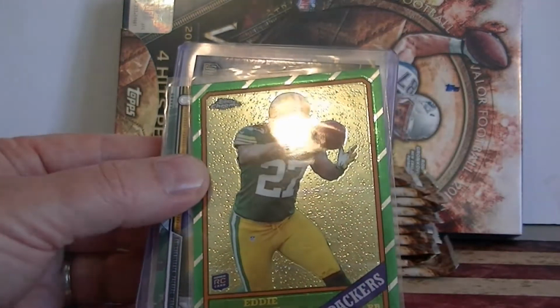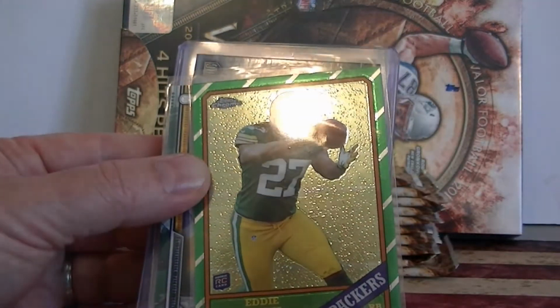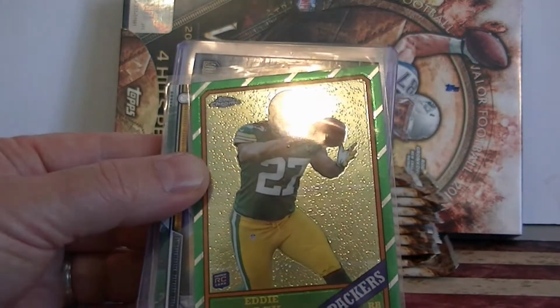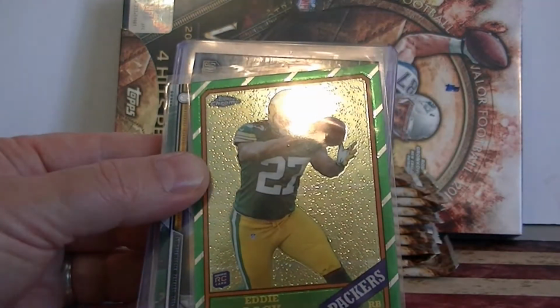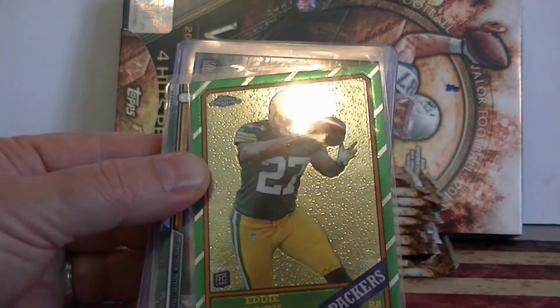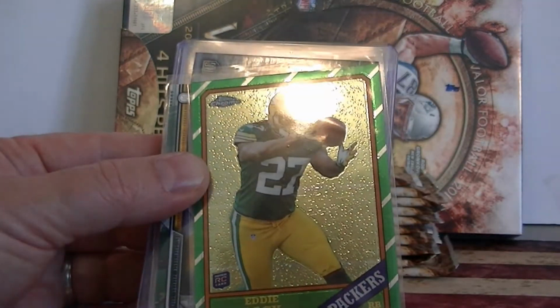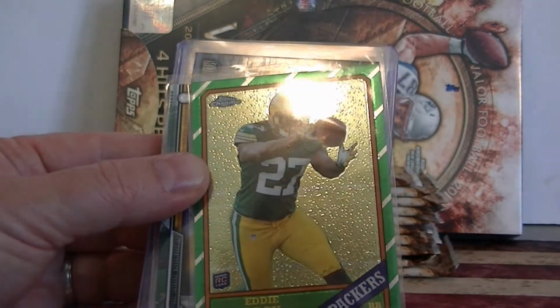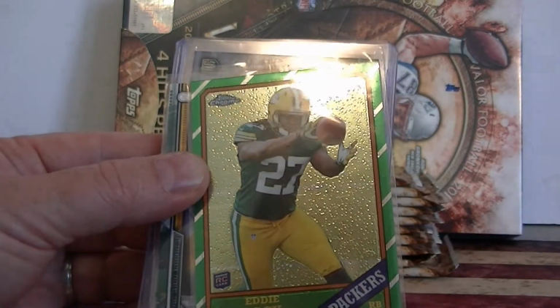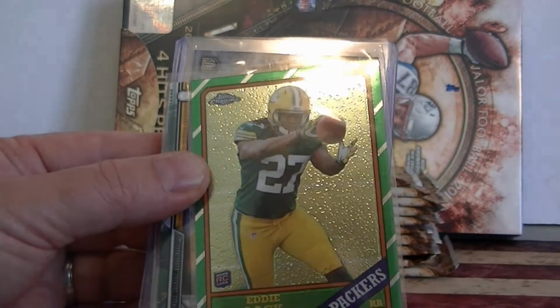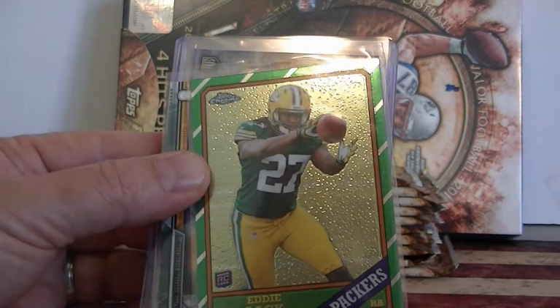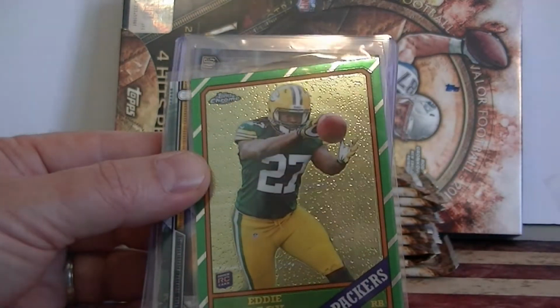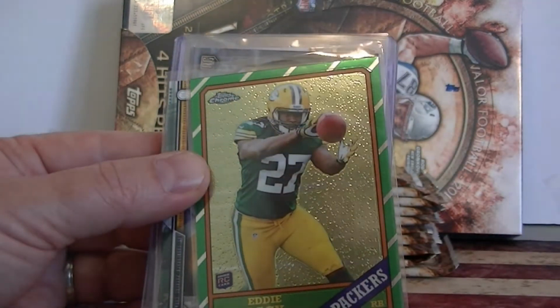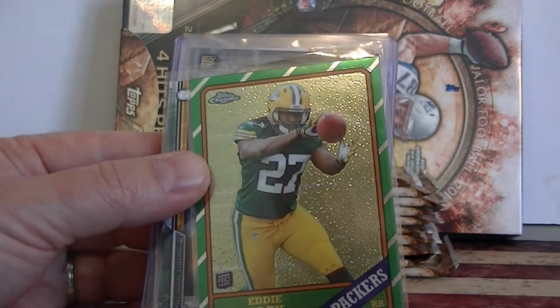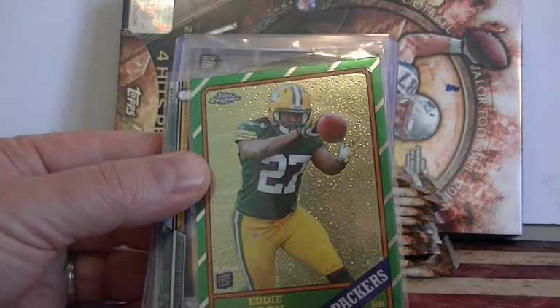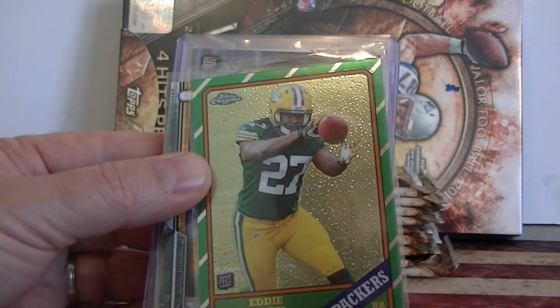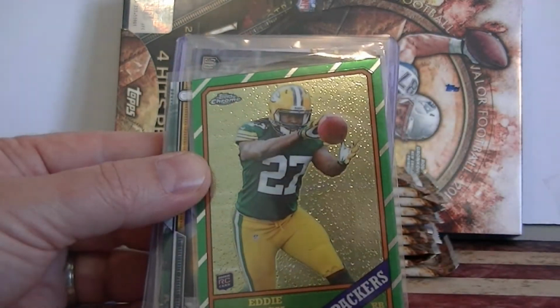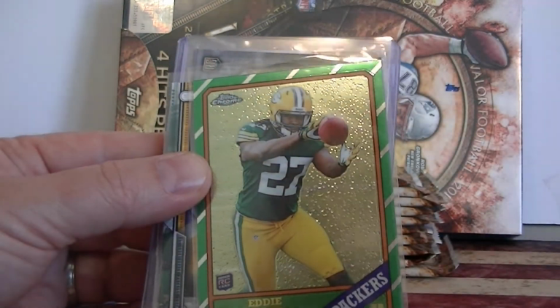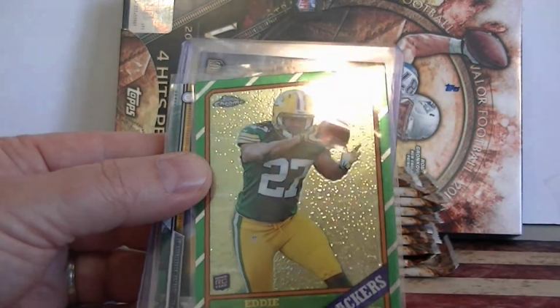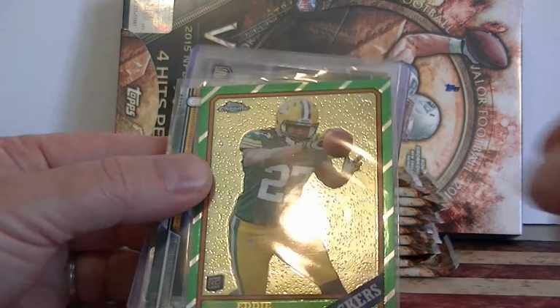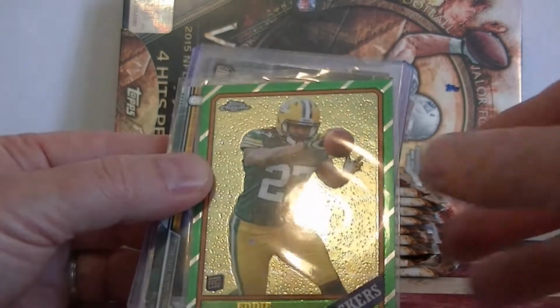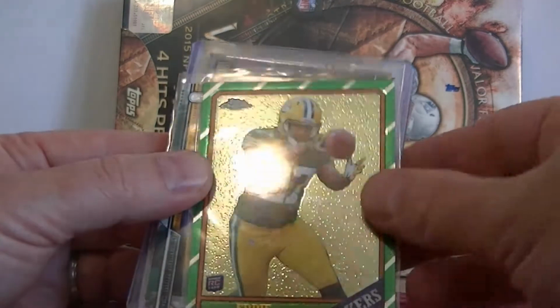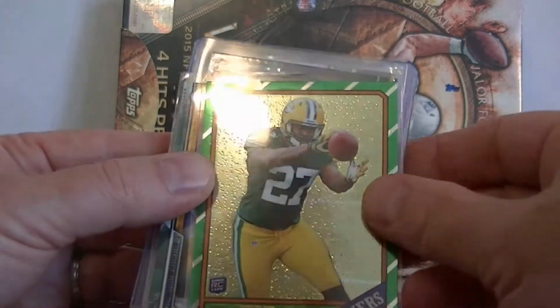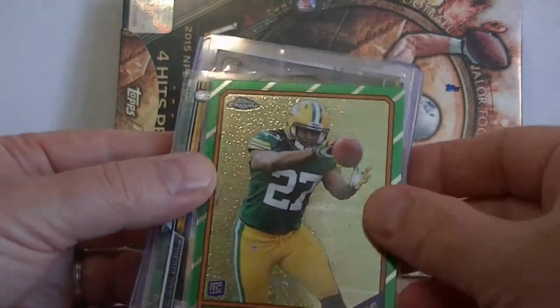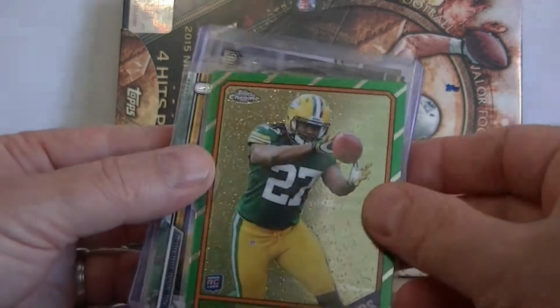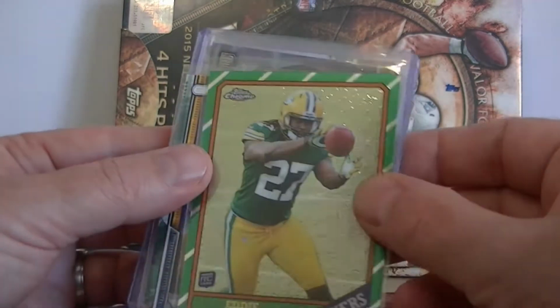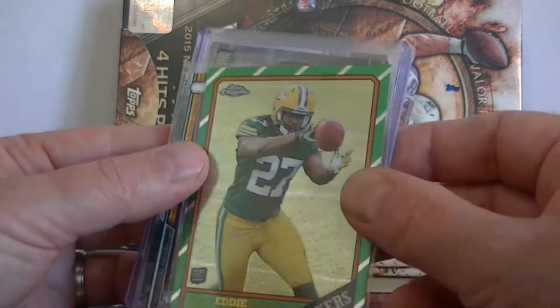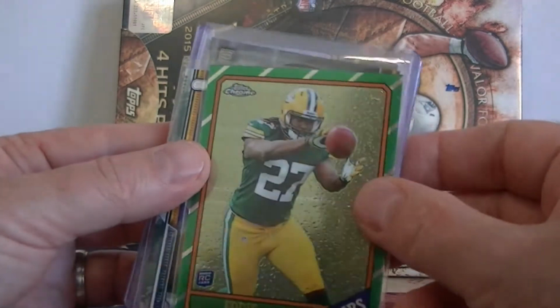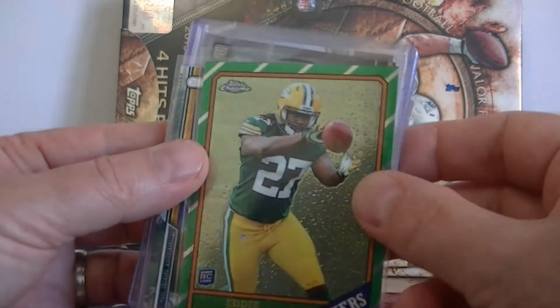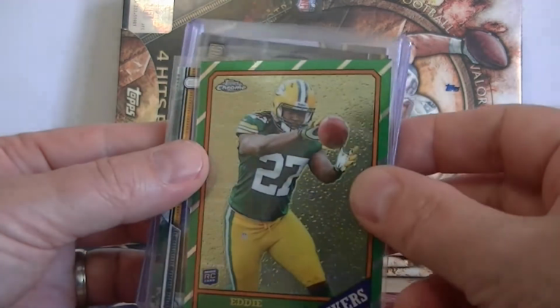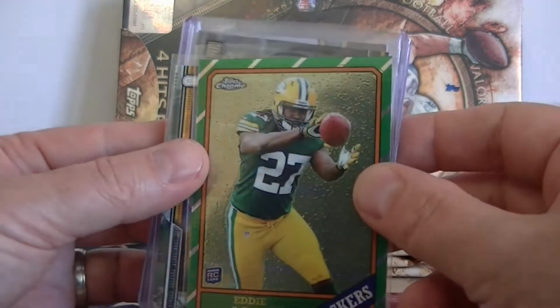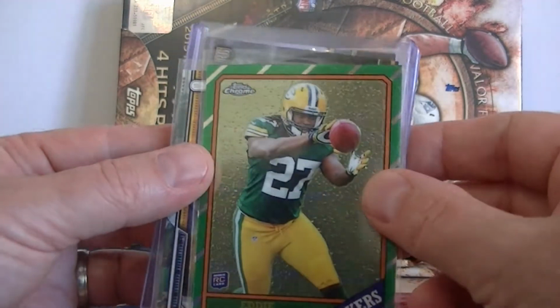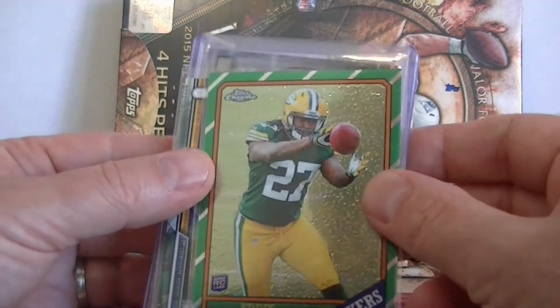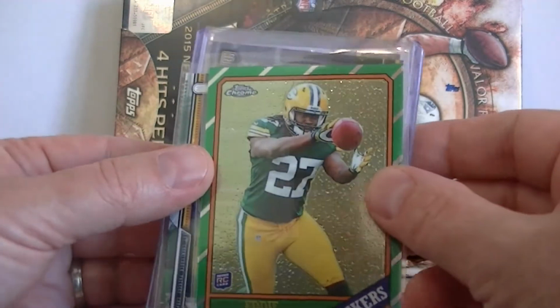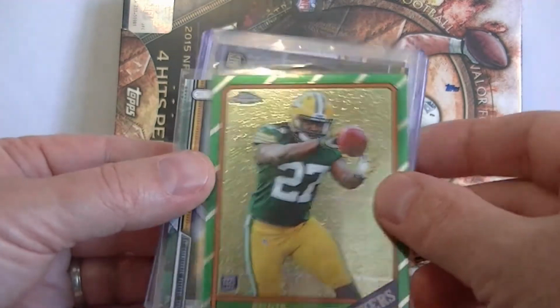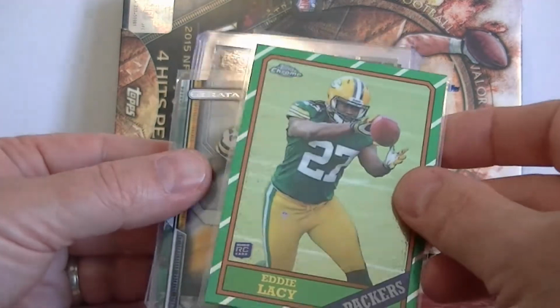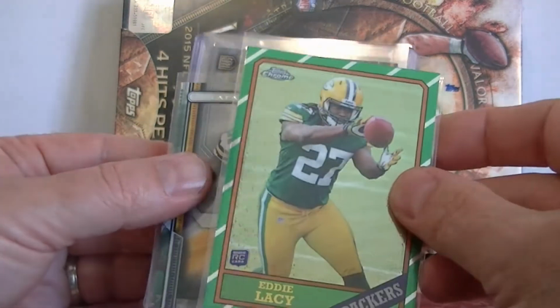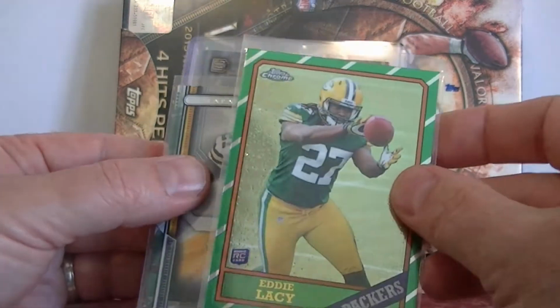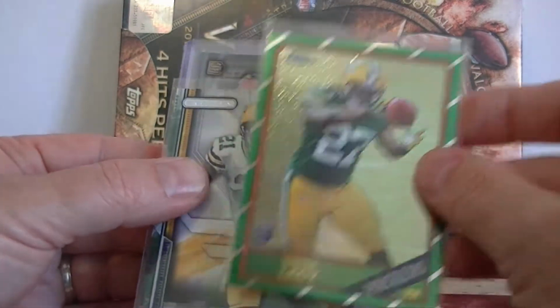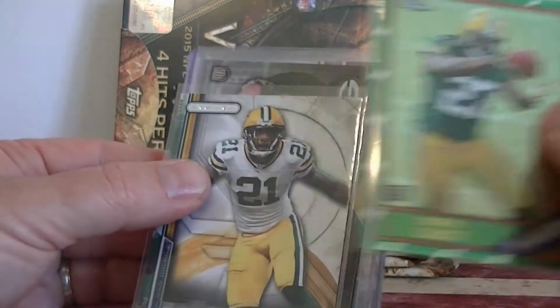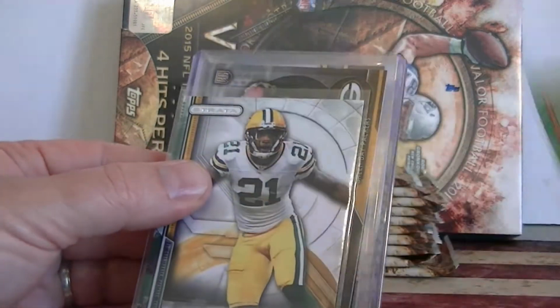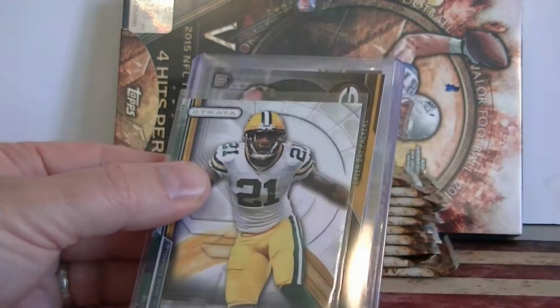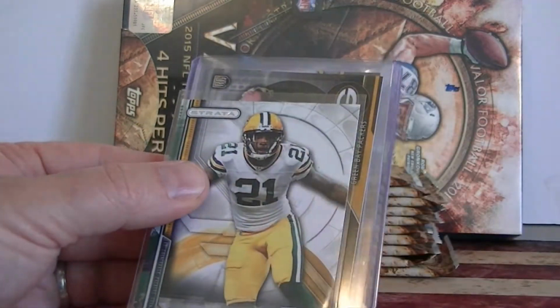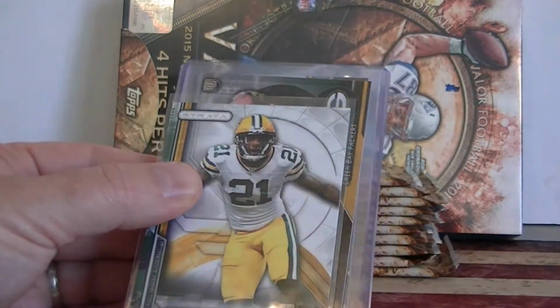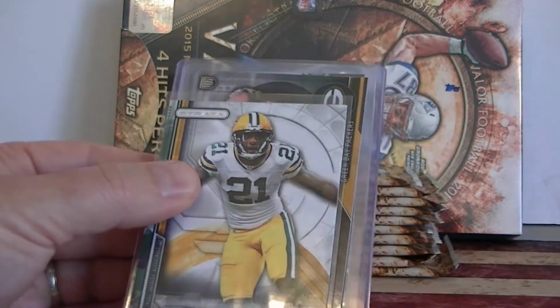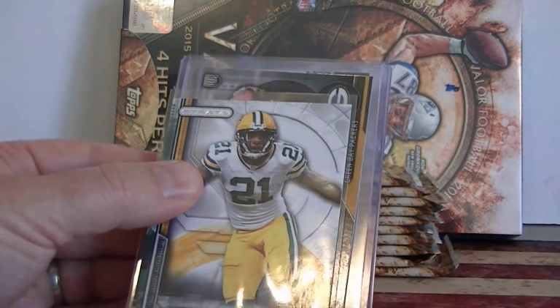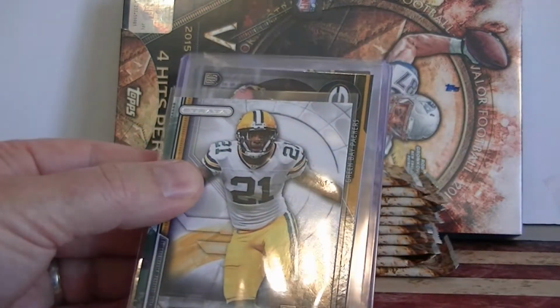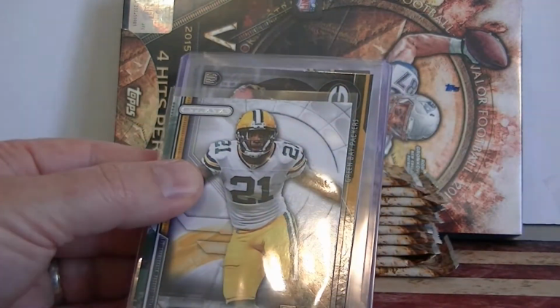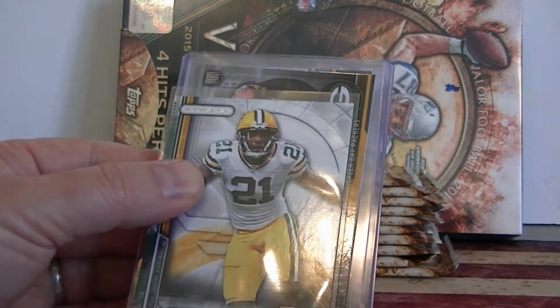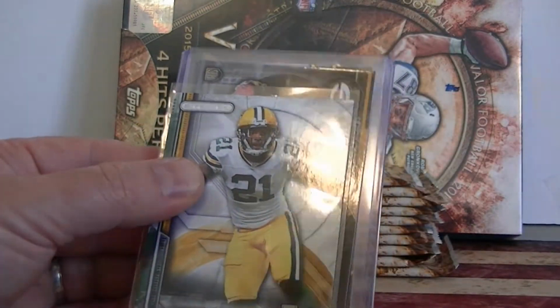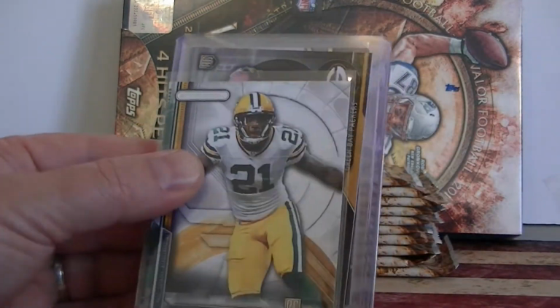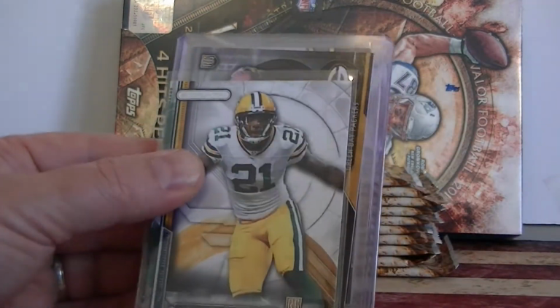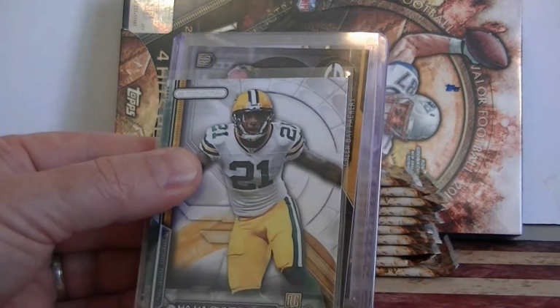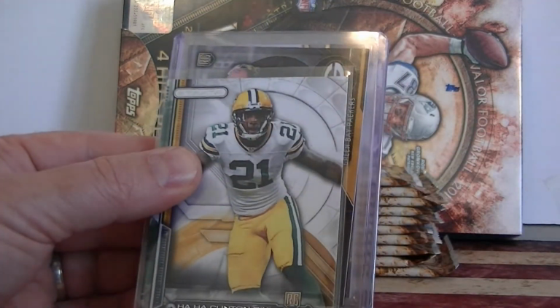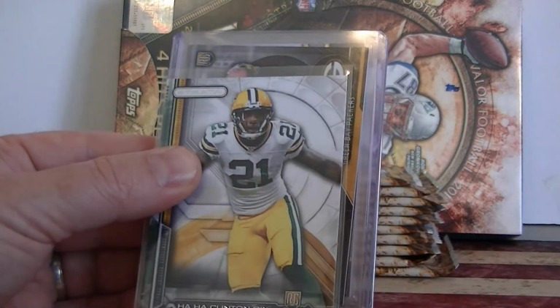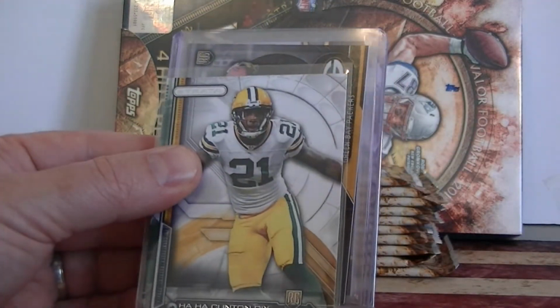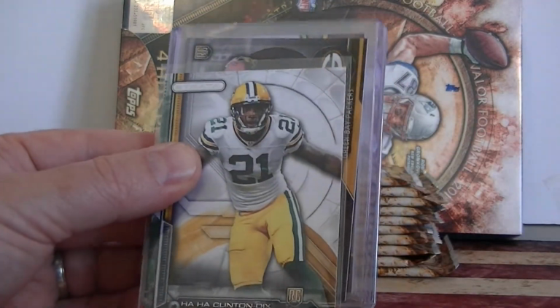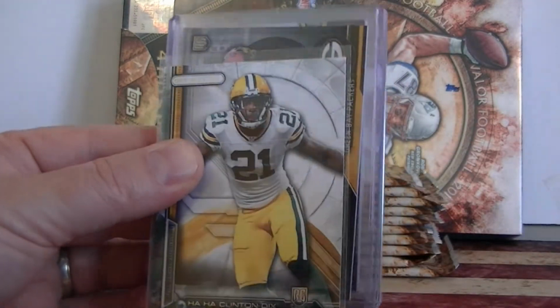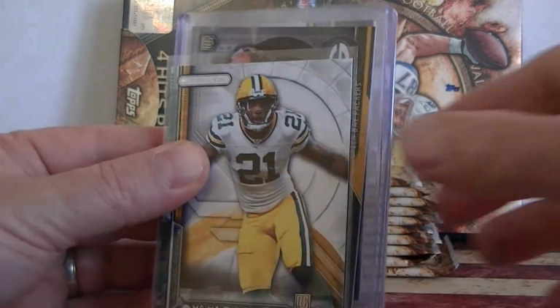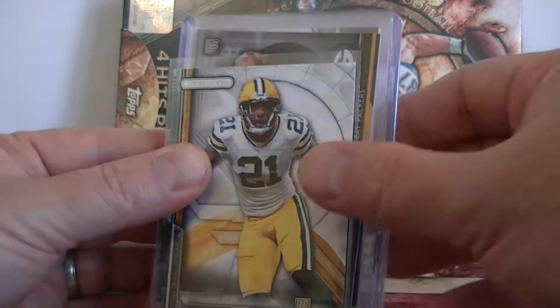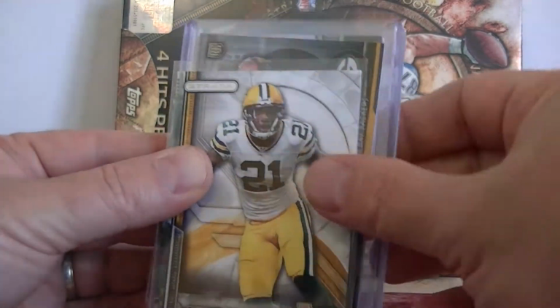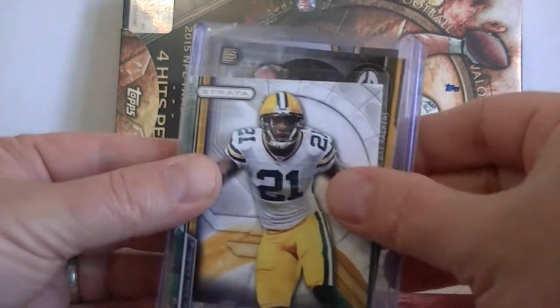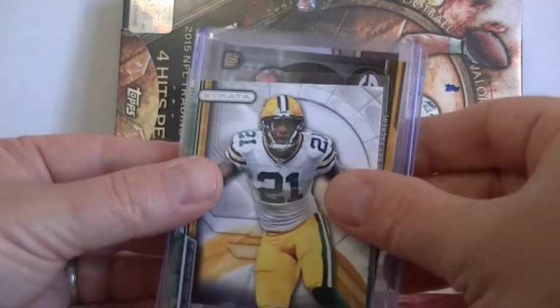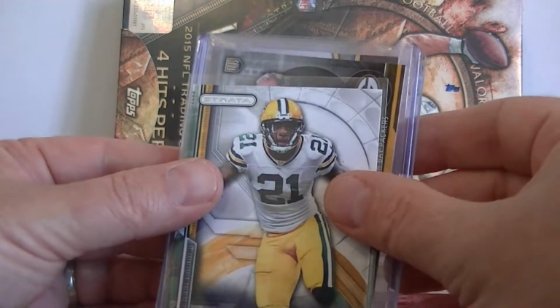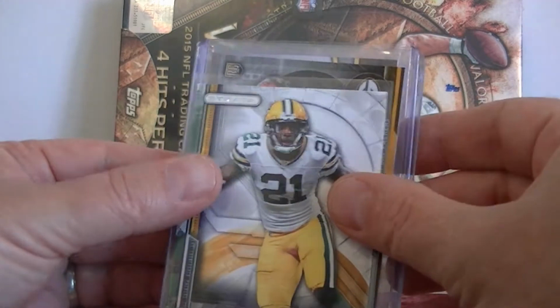We have an Eddie Lacy rookie card out of Topps Chrome, and a HaHa Clinton-Dix rookie card out of Strata.